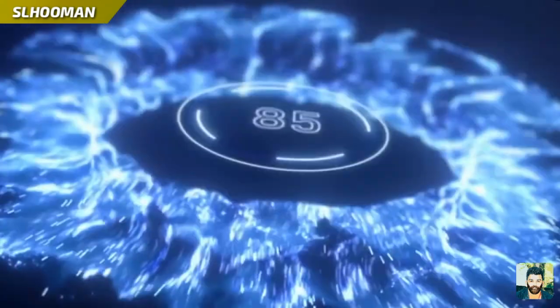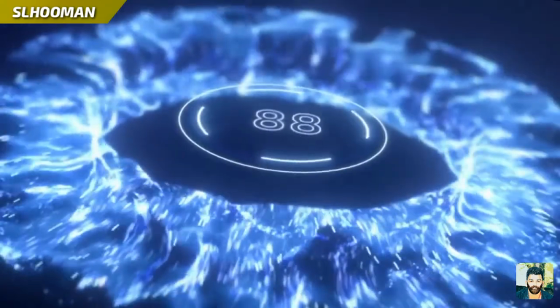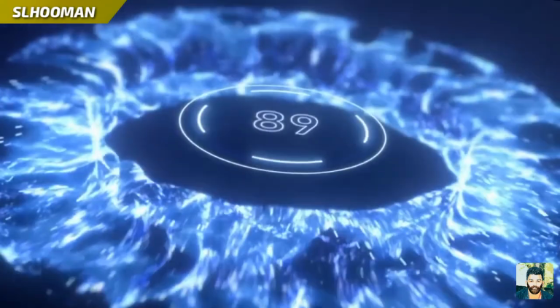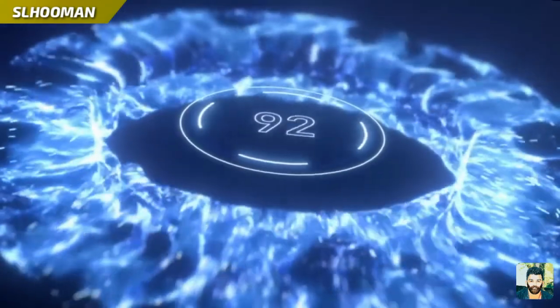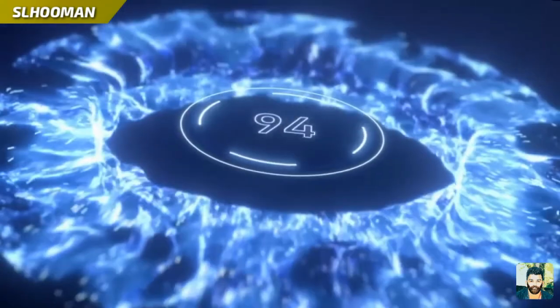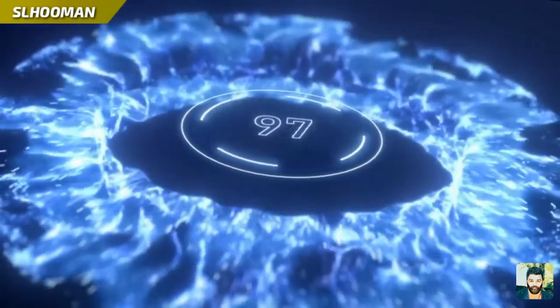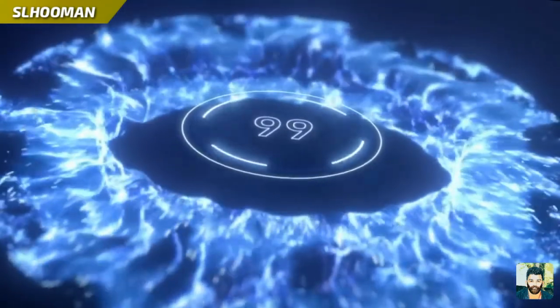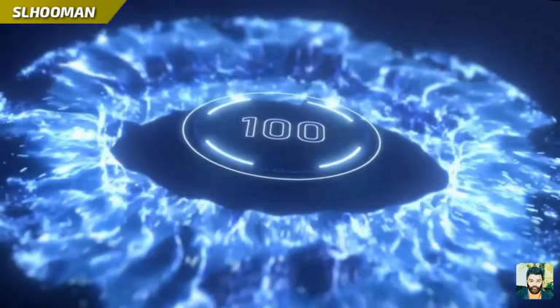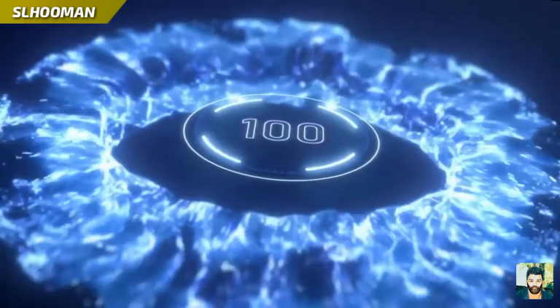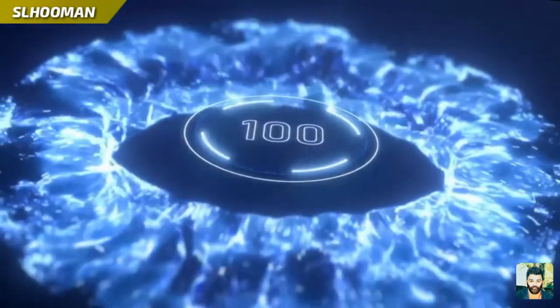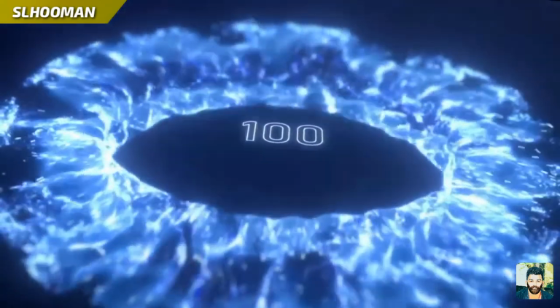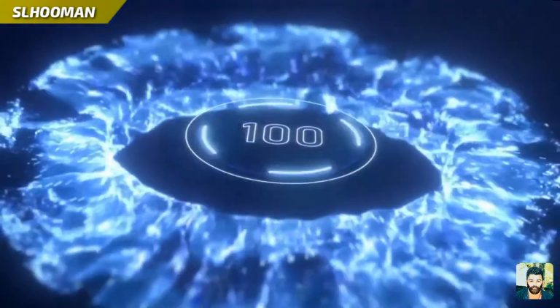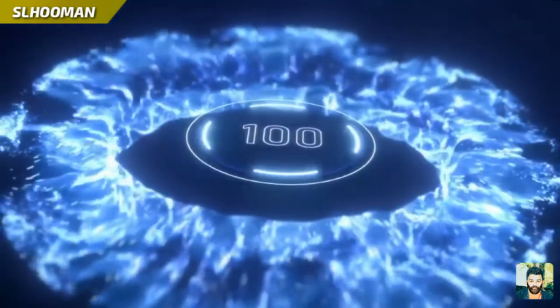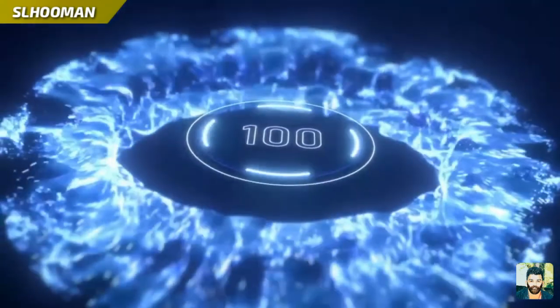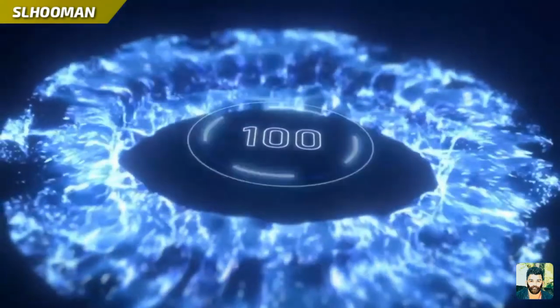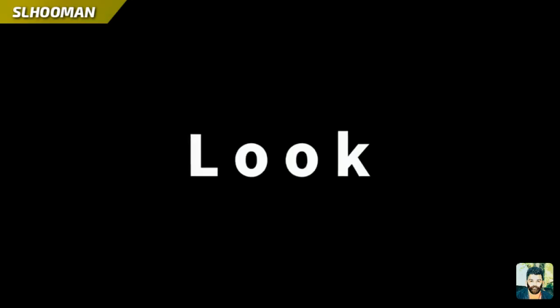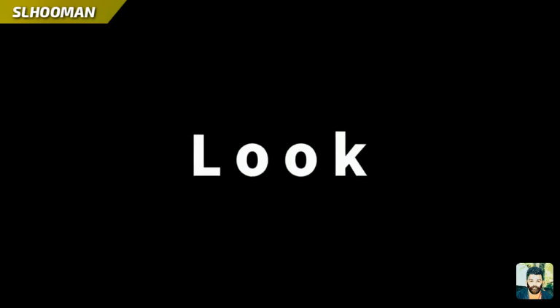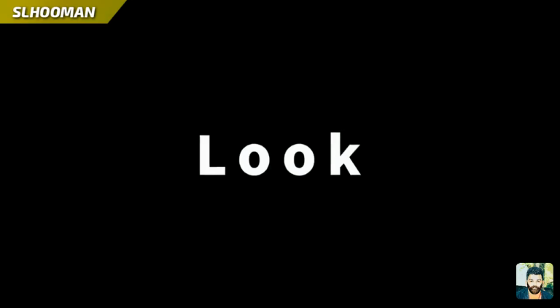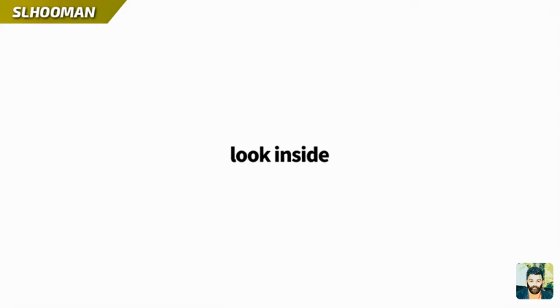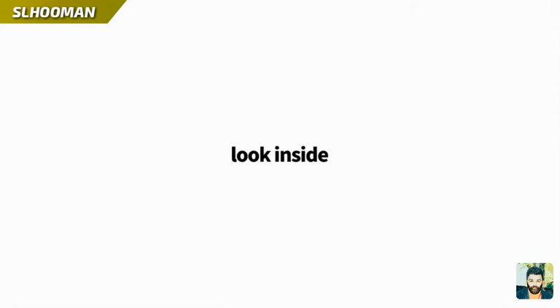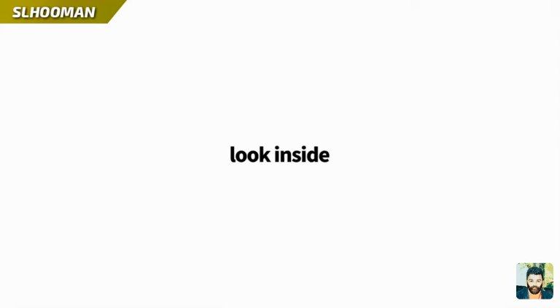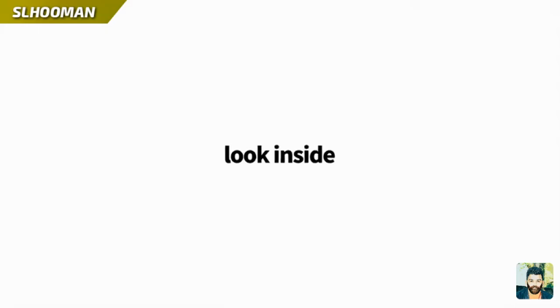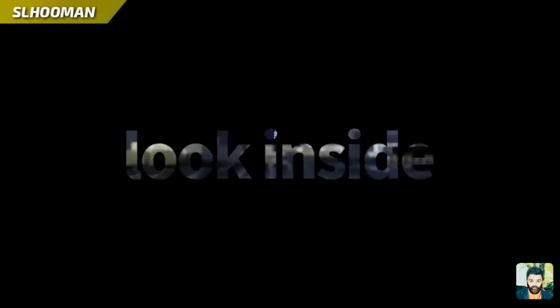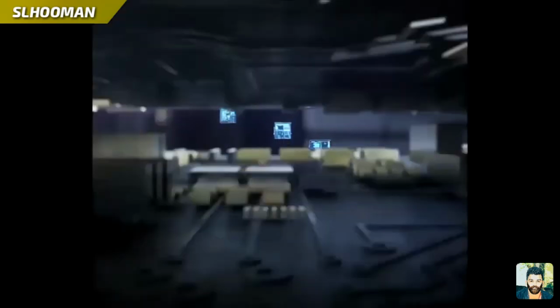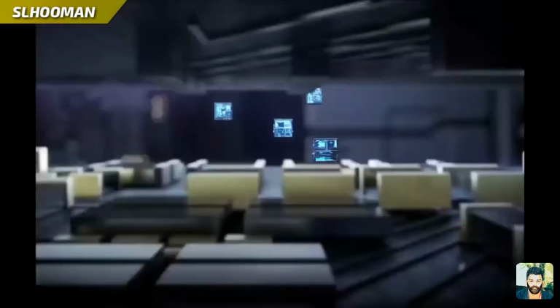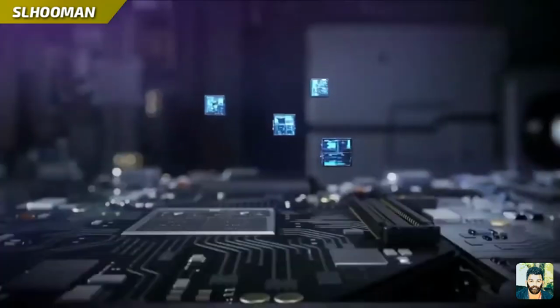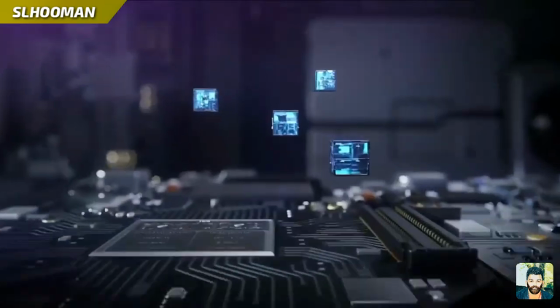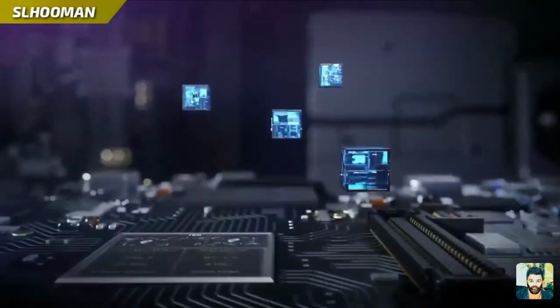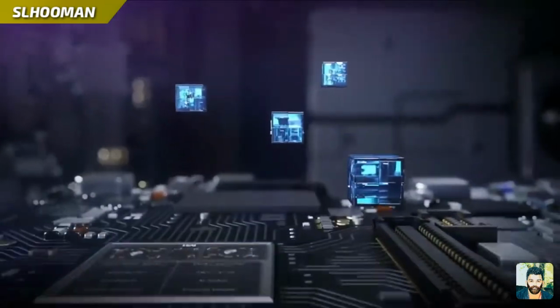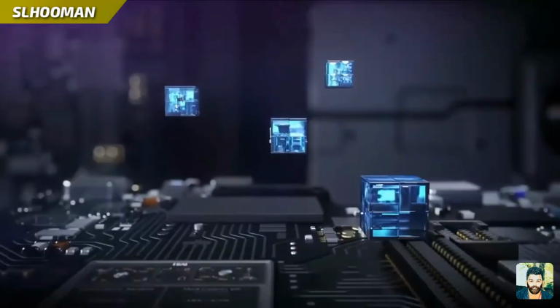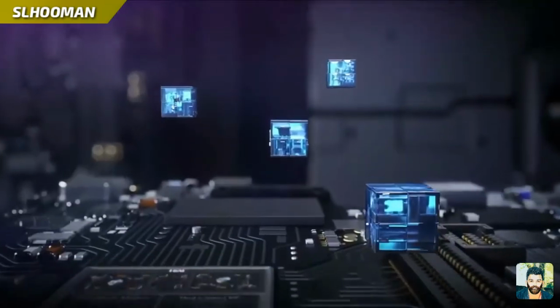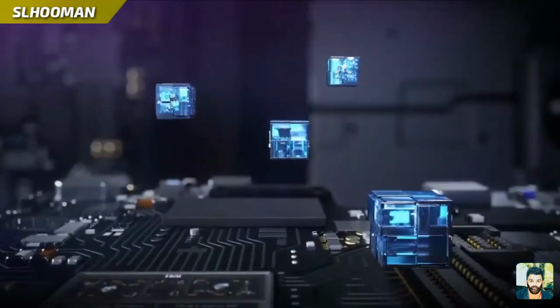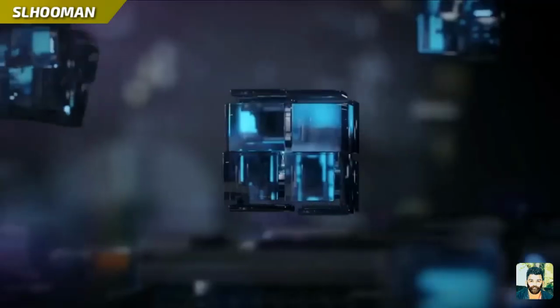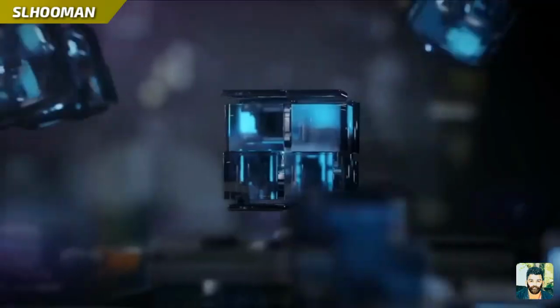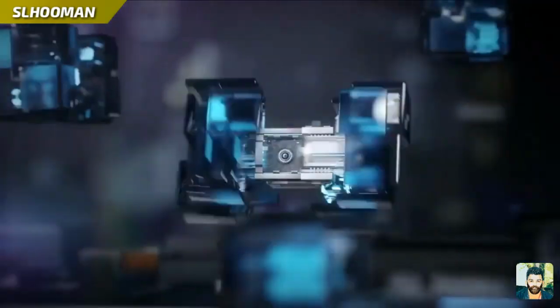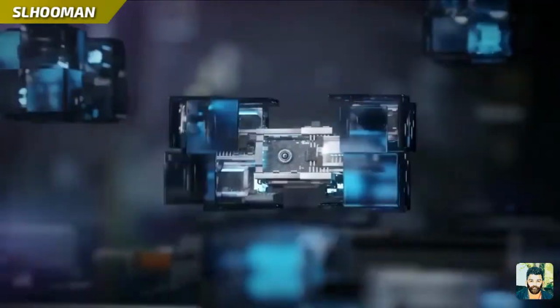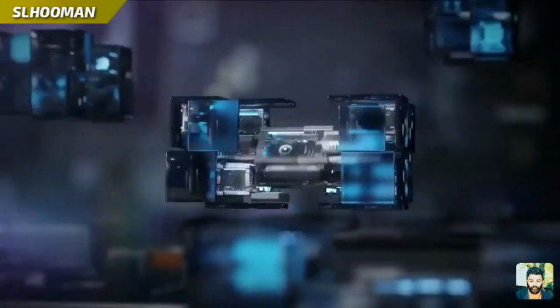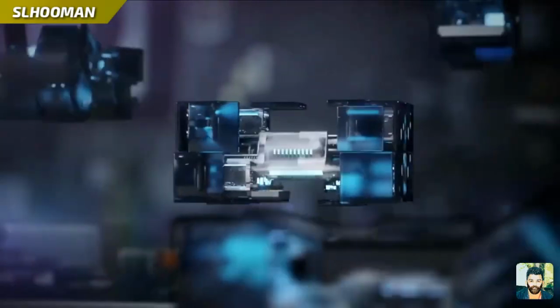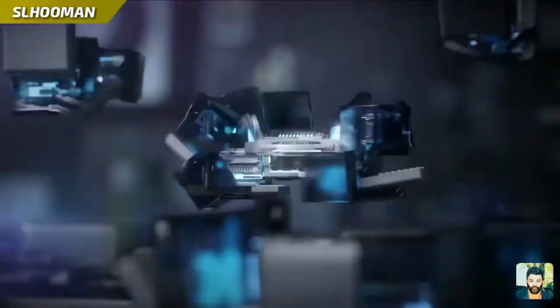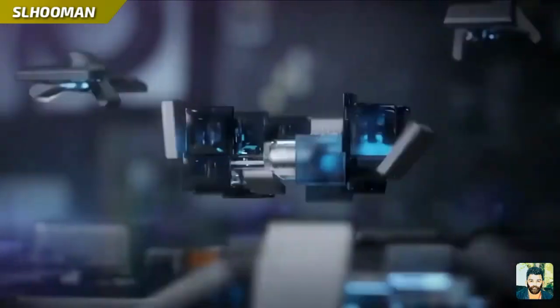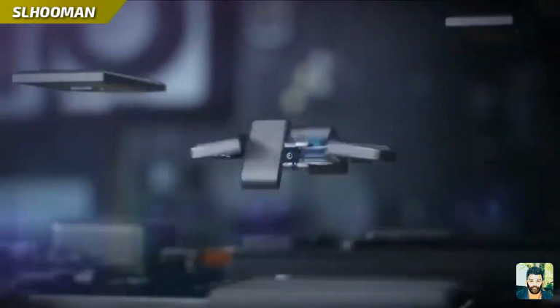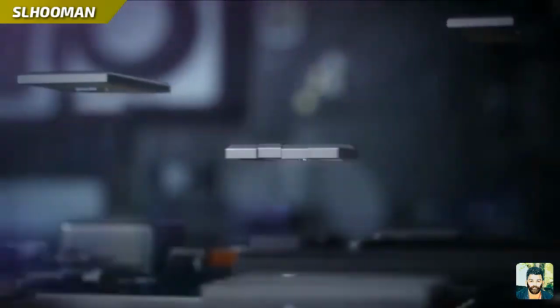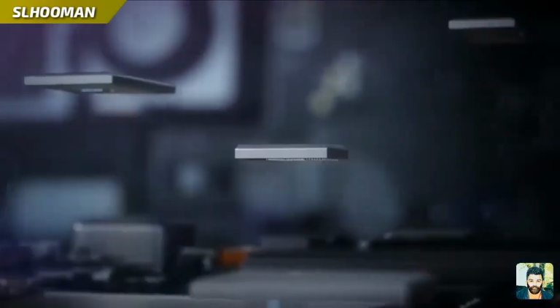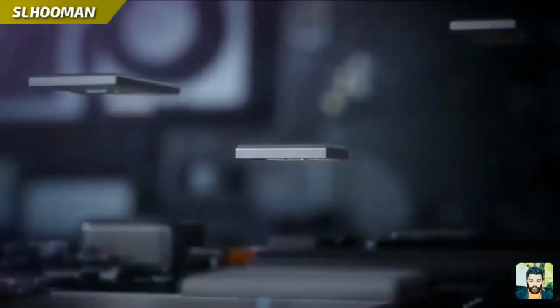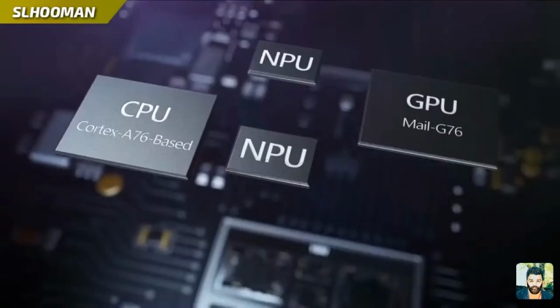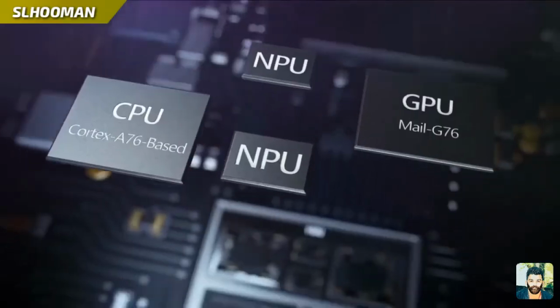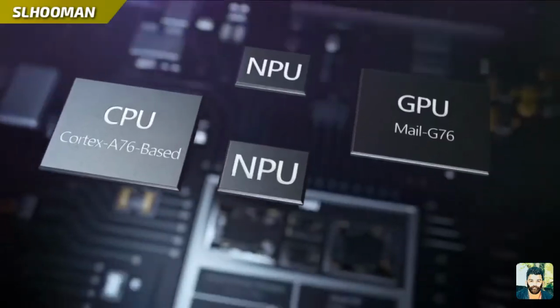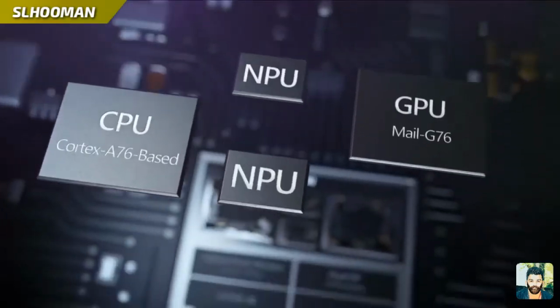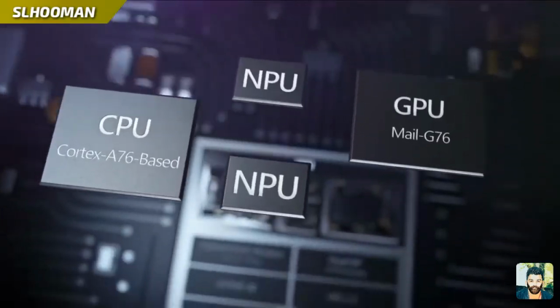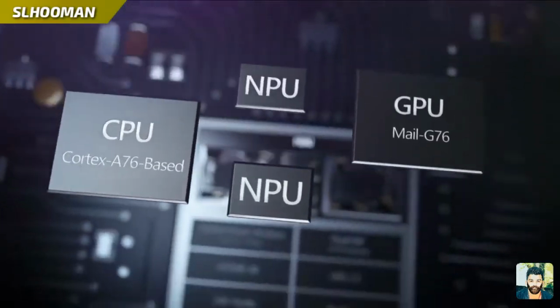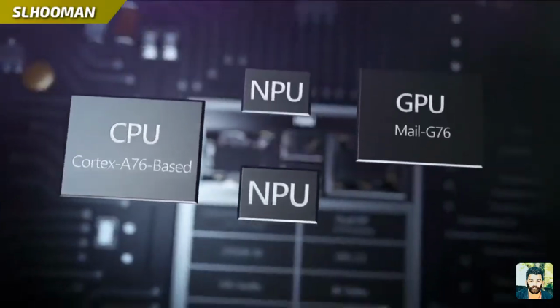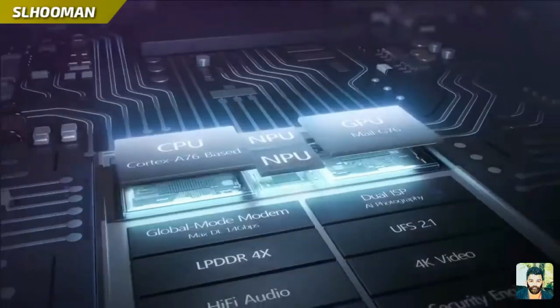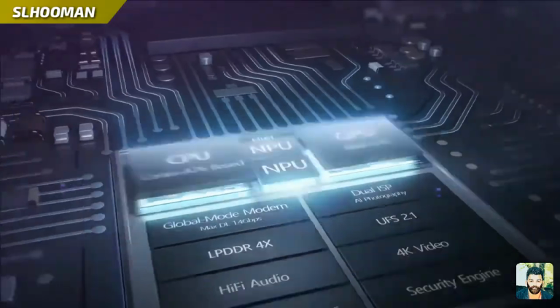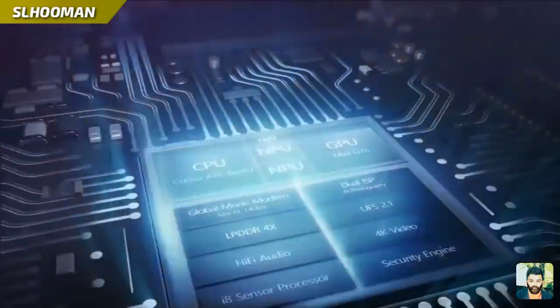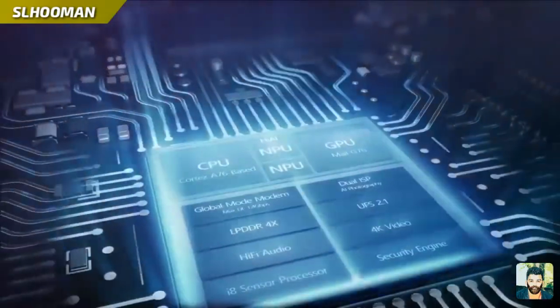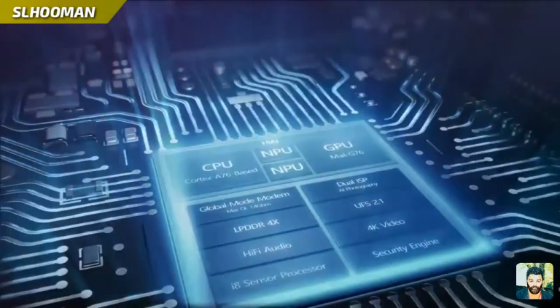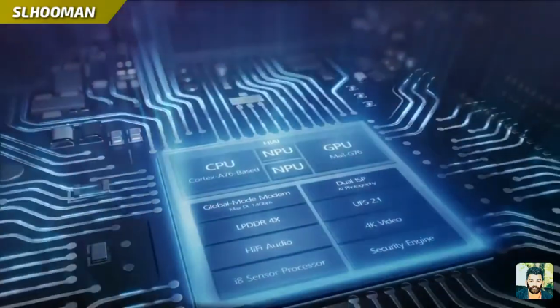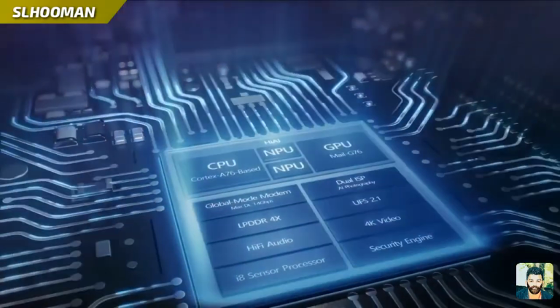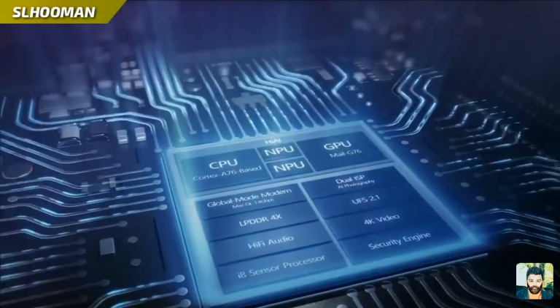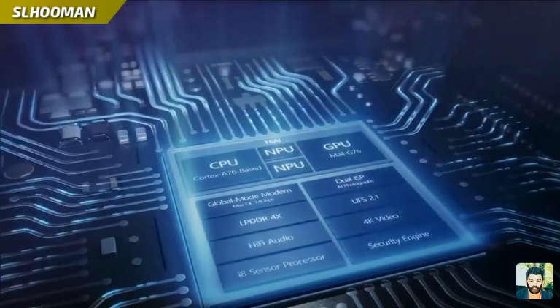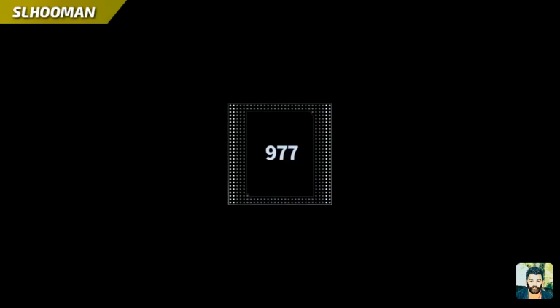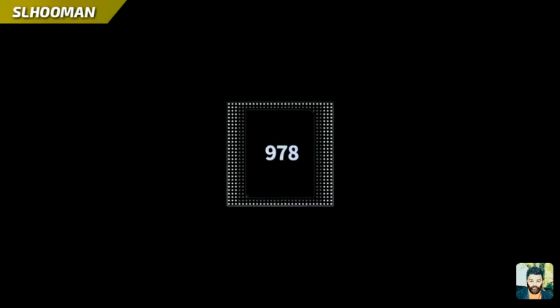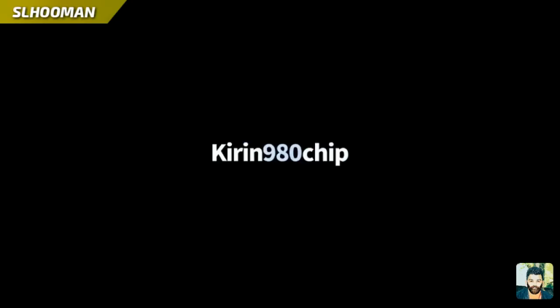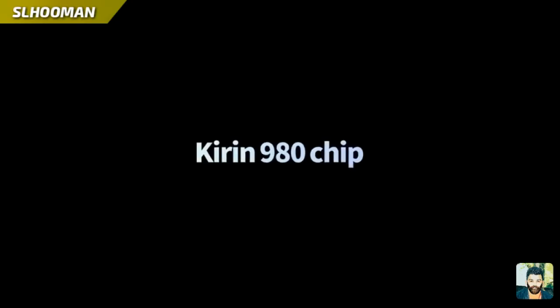There is a 3908 chipset in this video, and there is also a performance in this video.